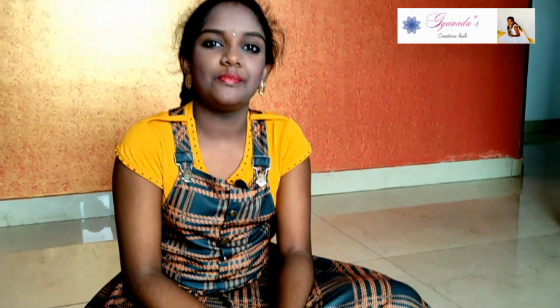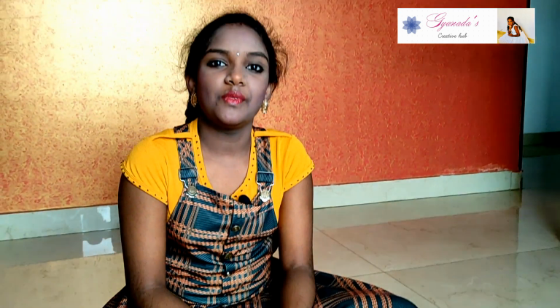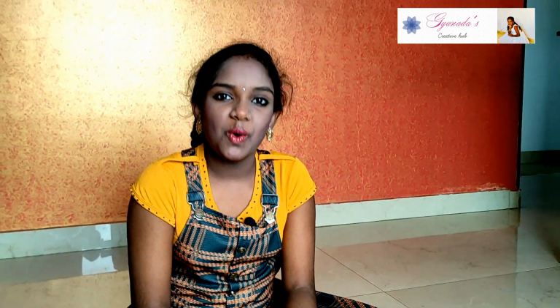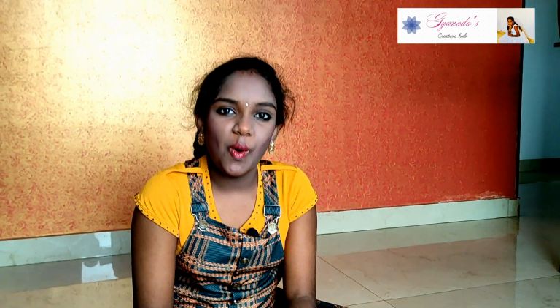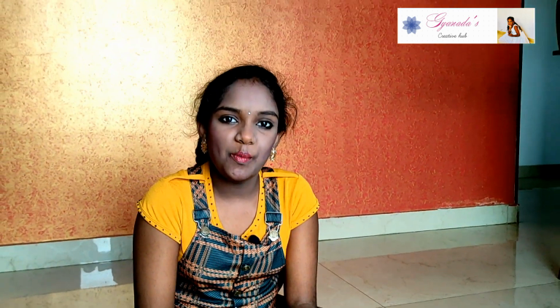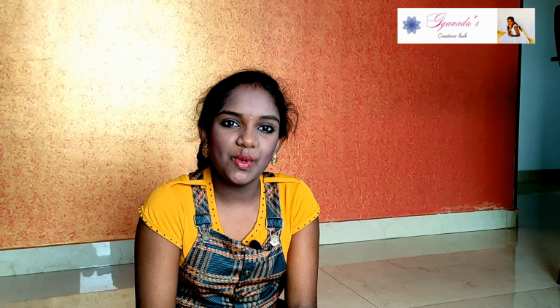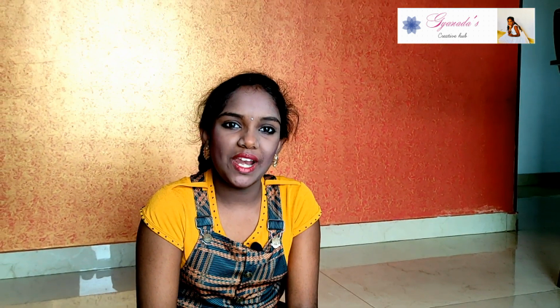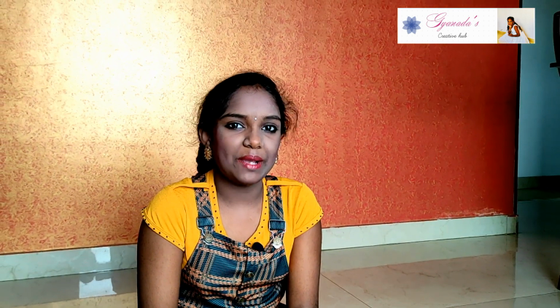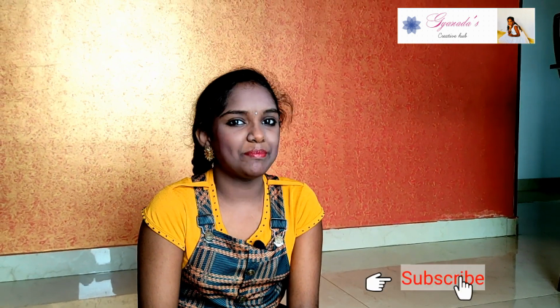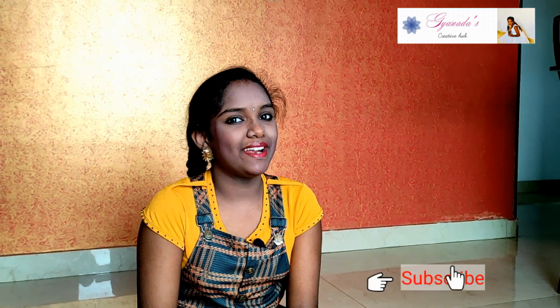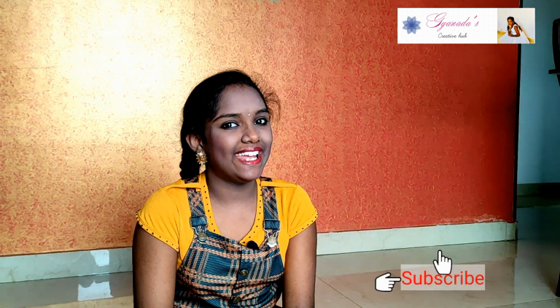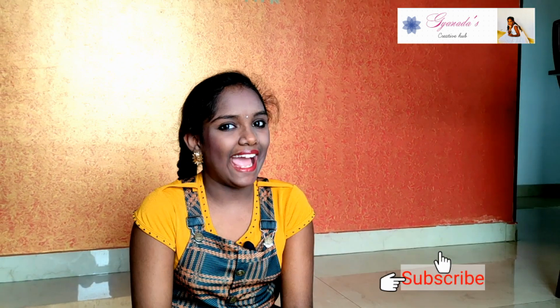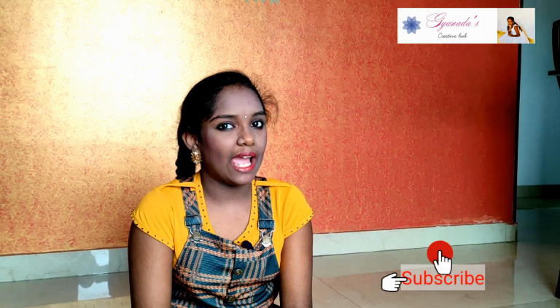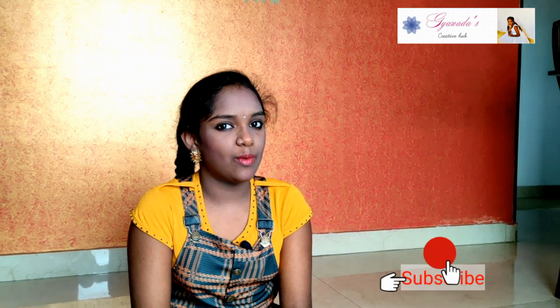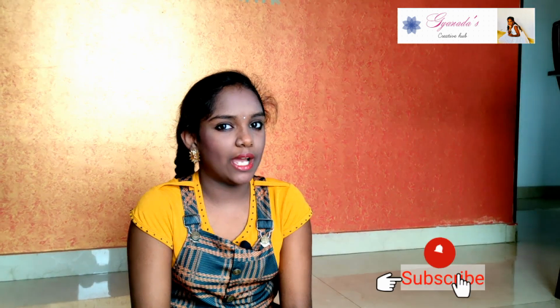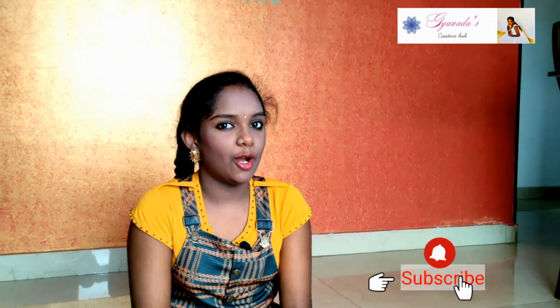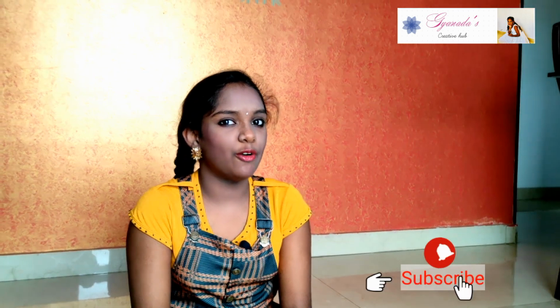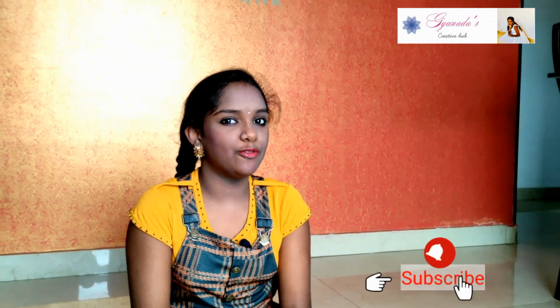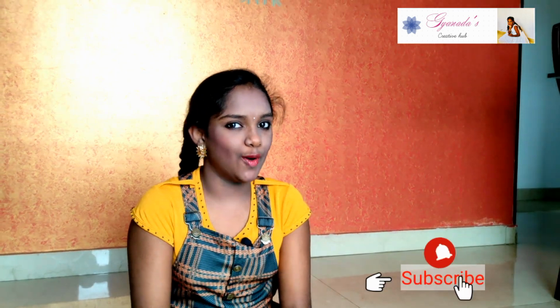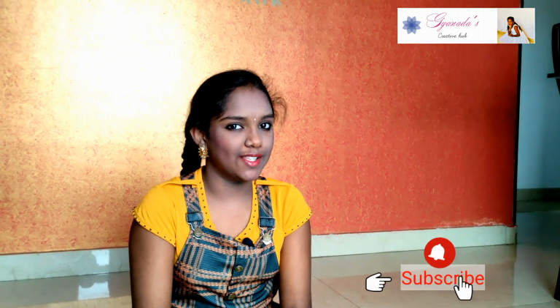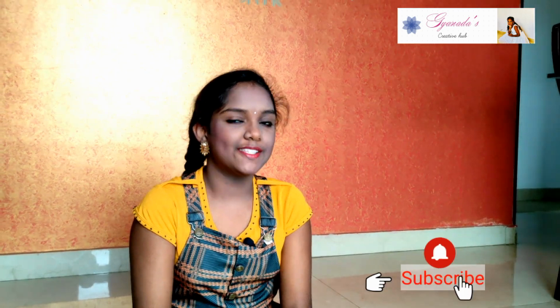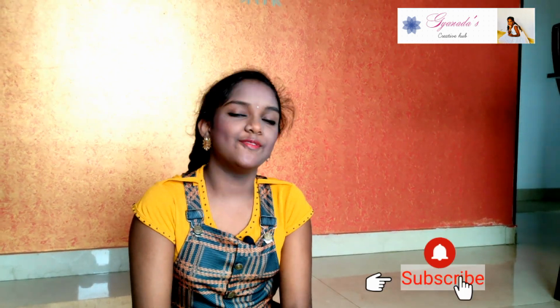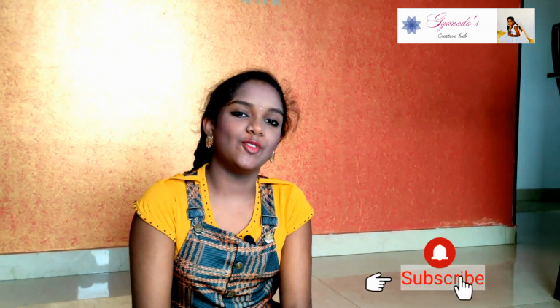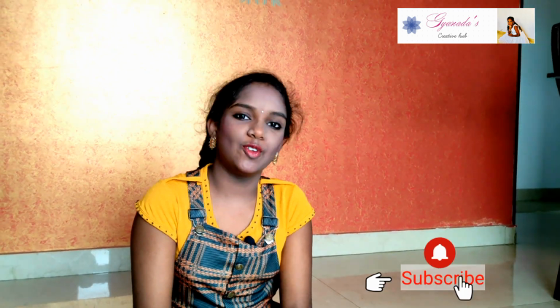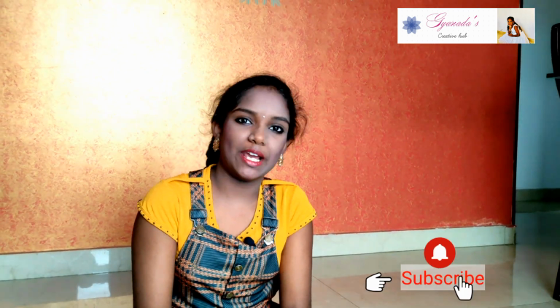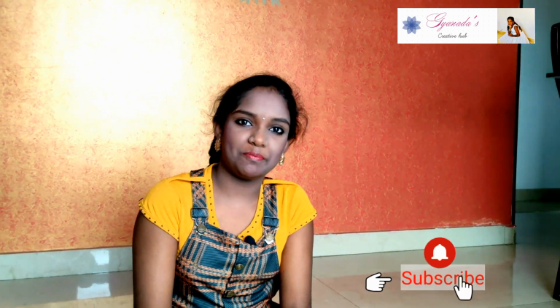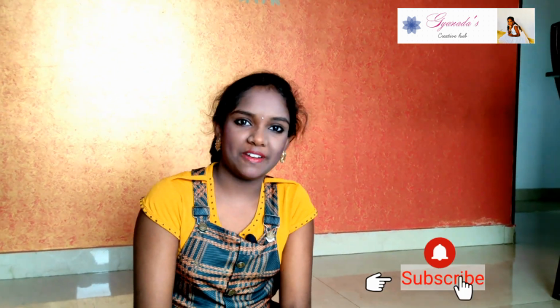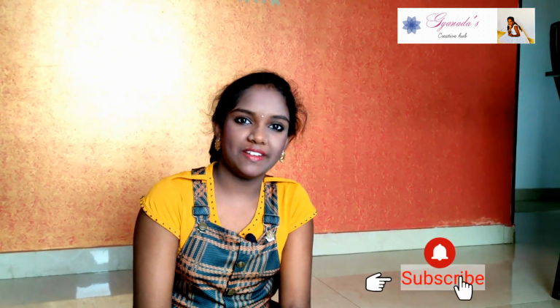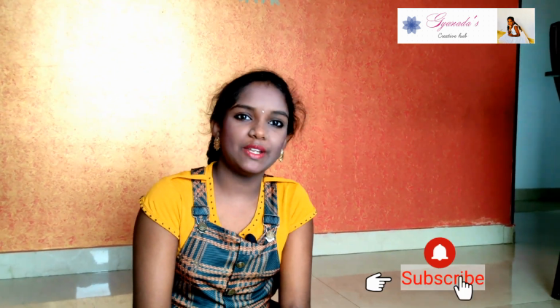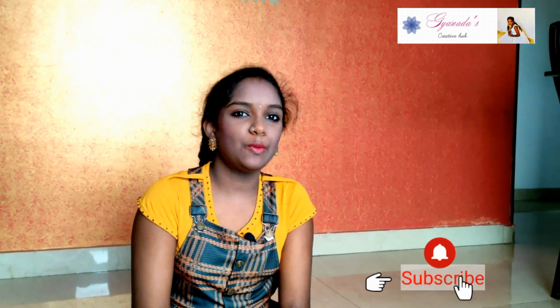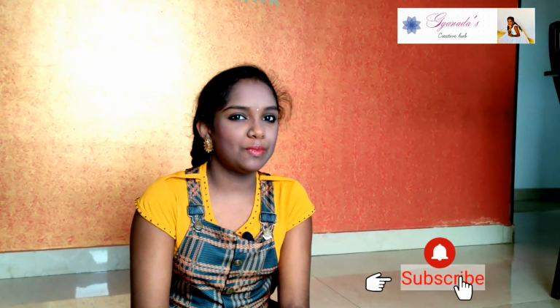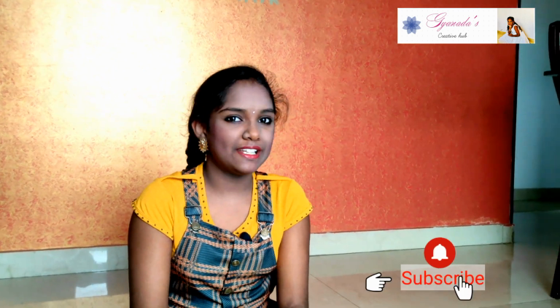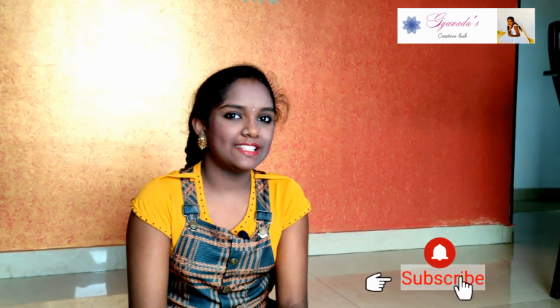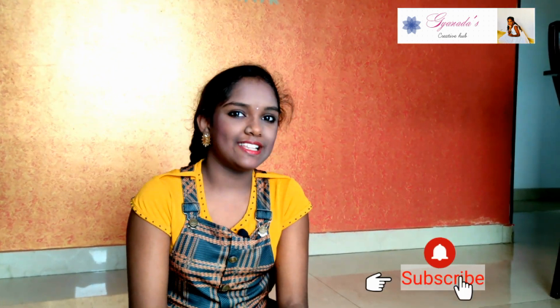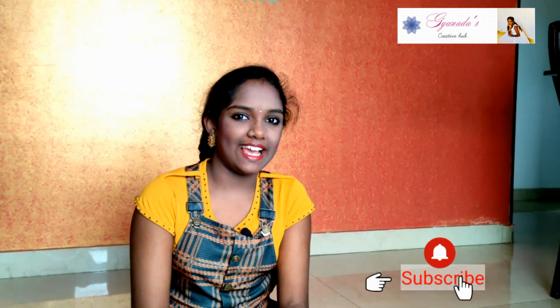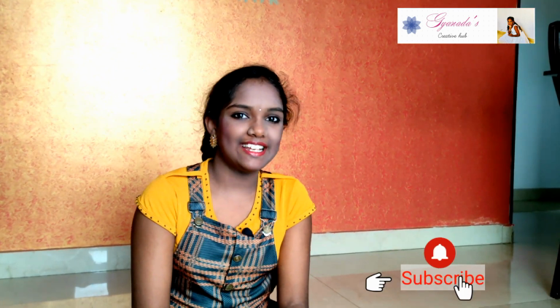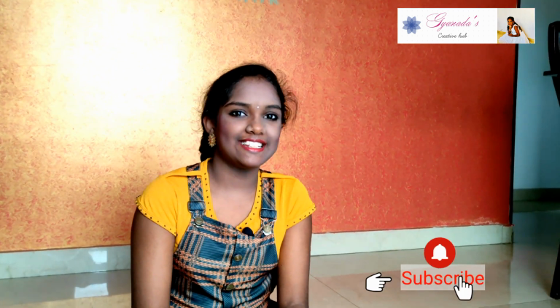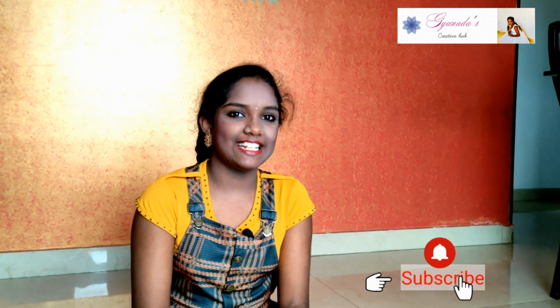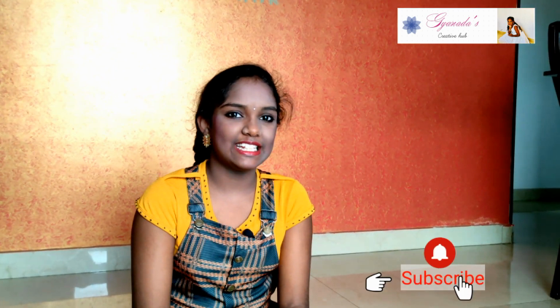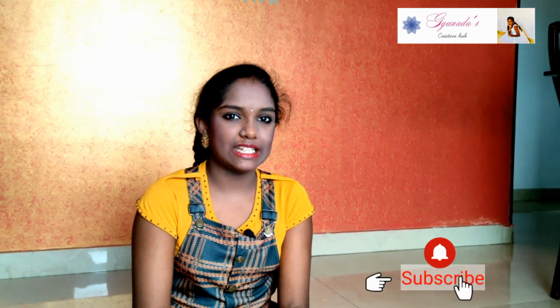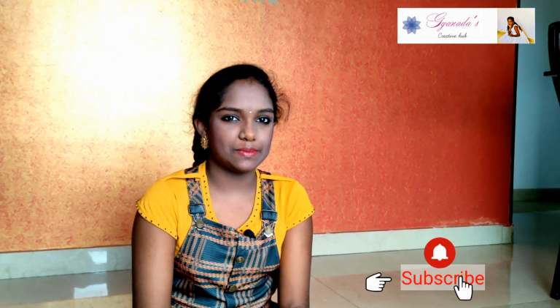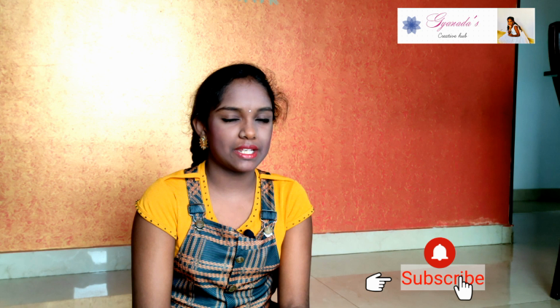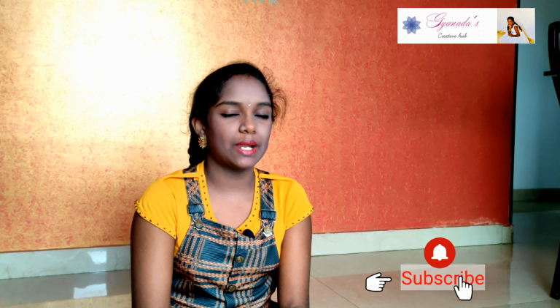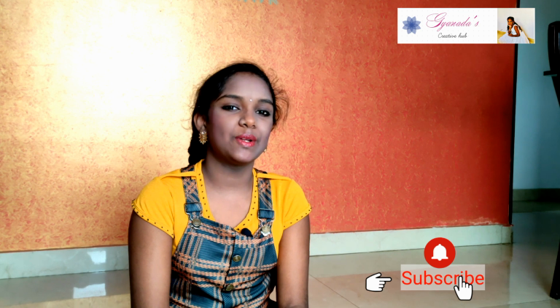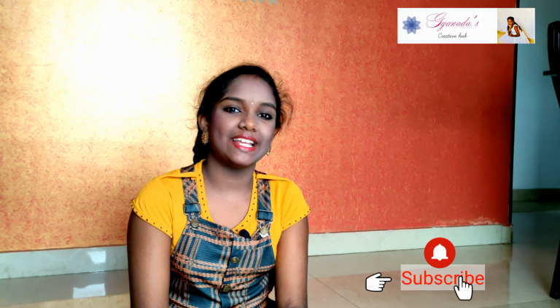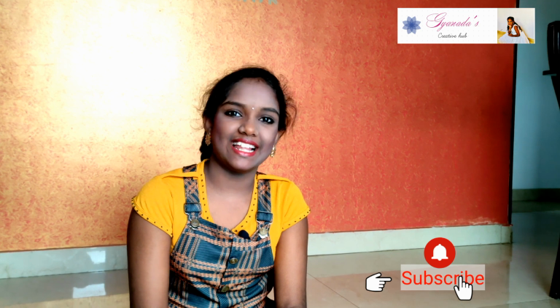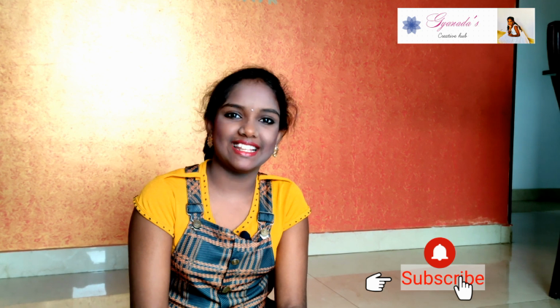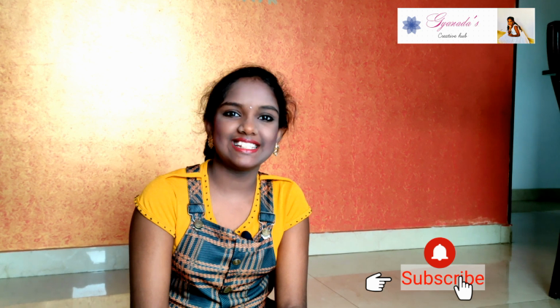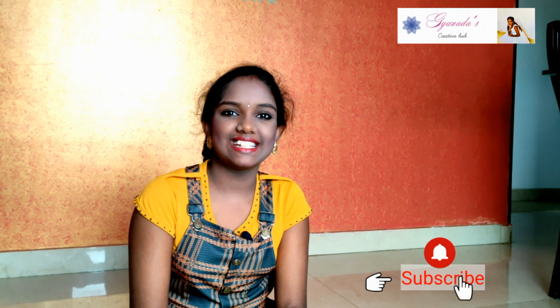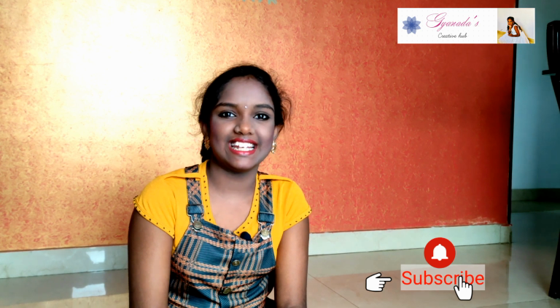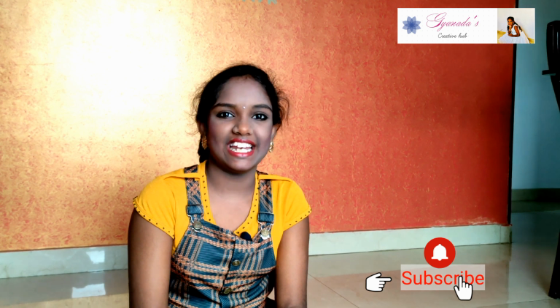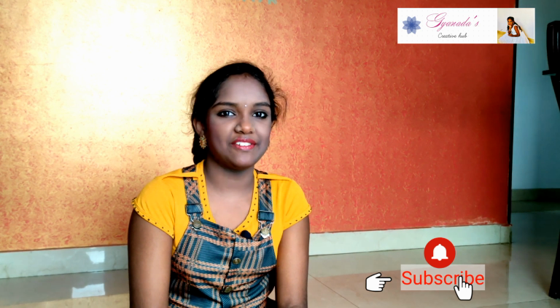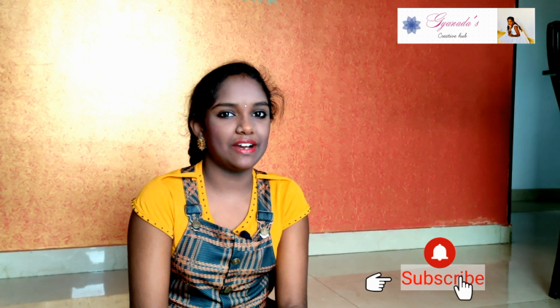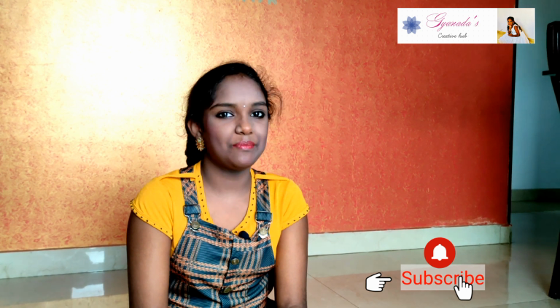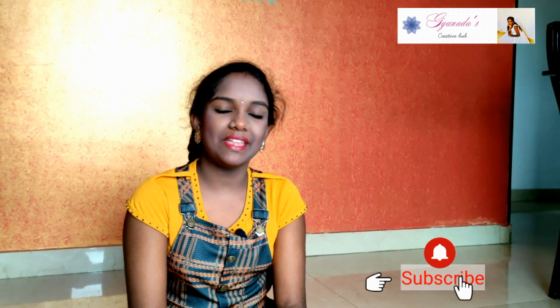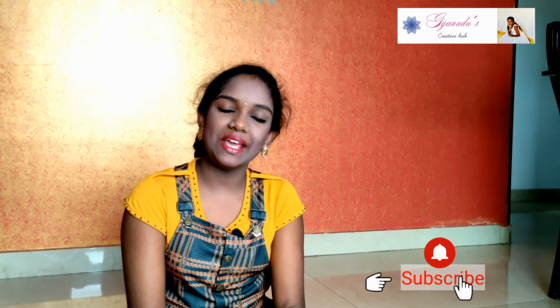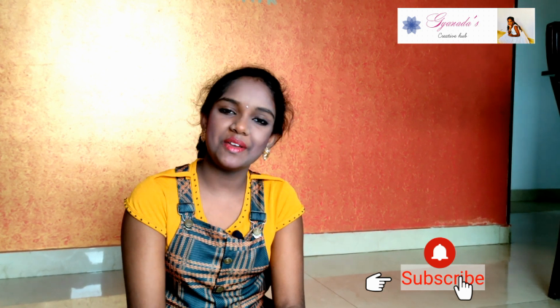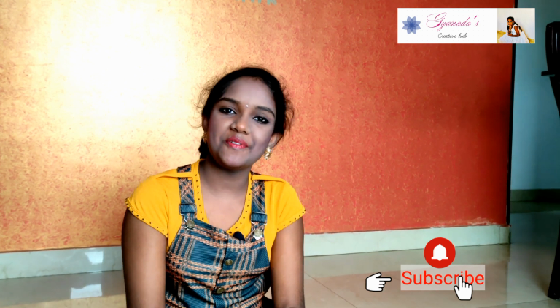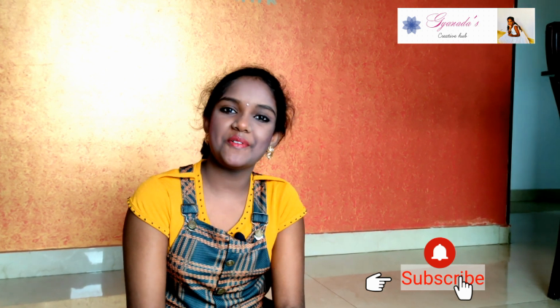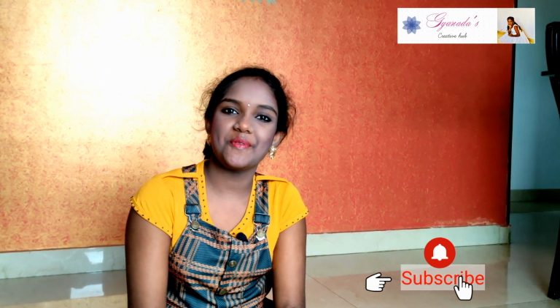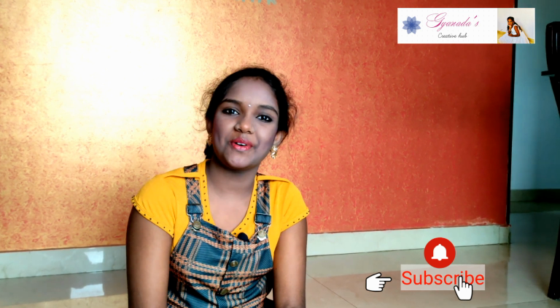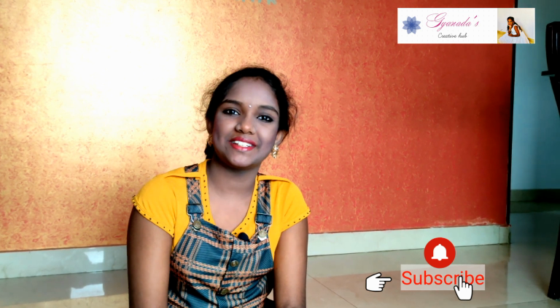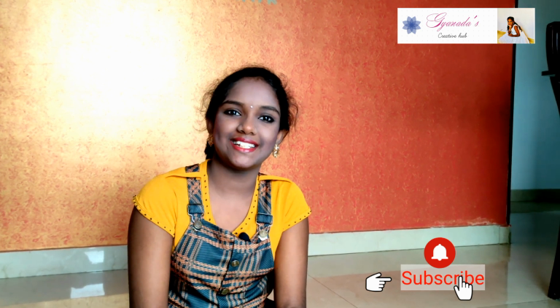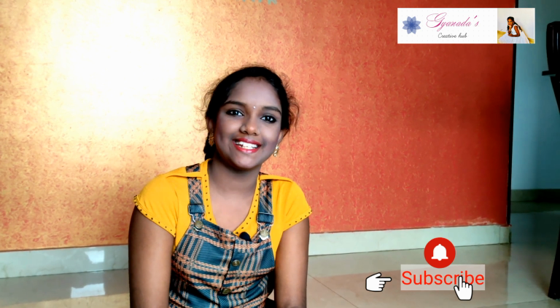Hope you like my DIY of dolls. If you like my video, please like, share, and subscribe to Ghandel's Creative Hub. Thank you for watching.